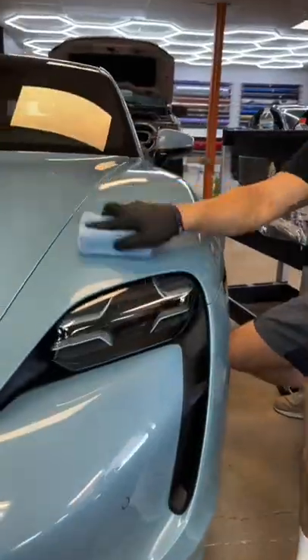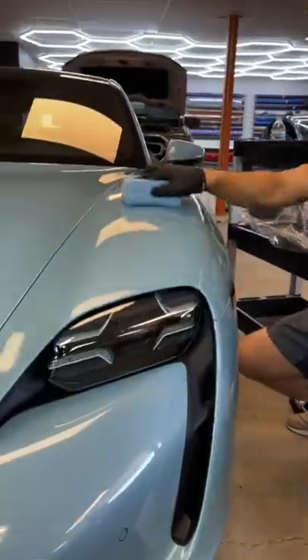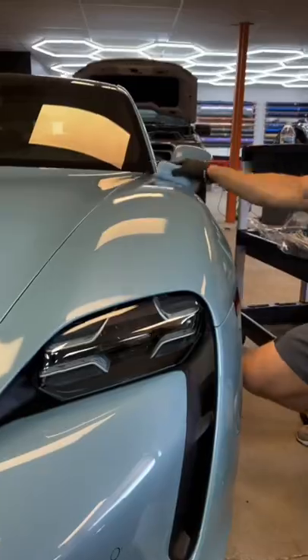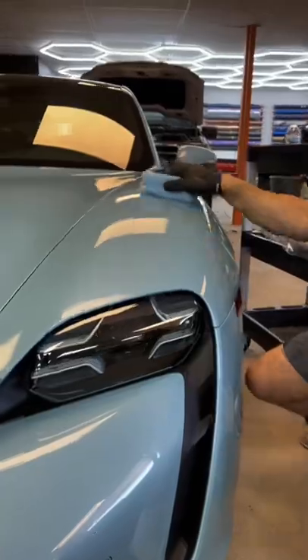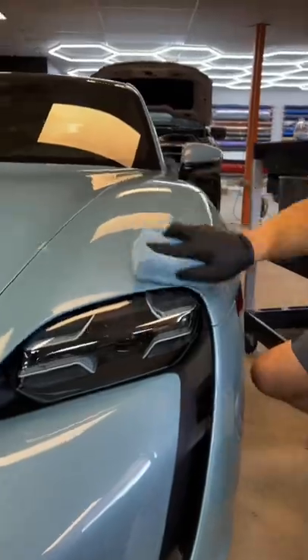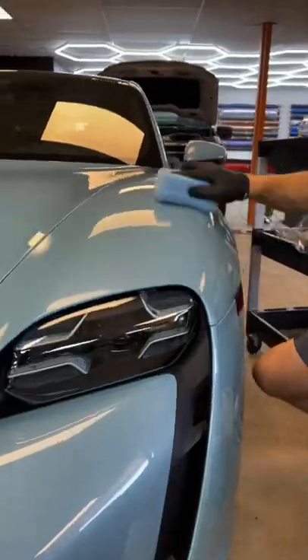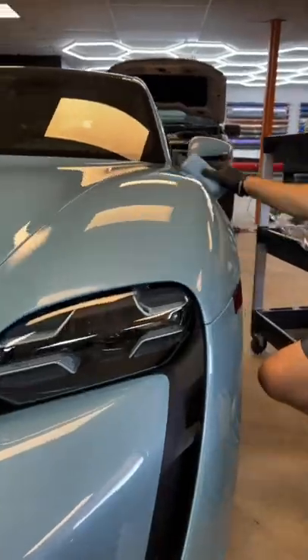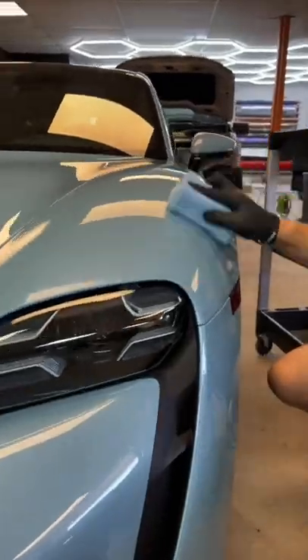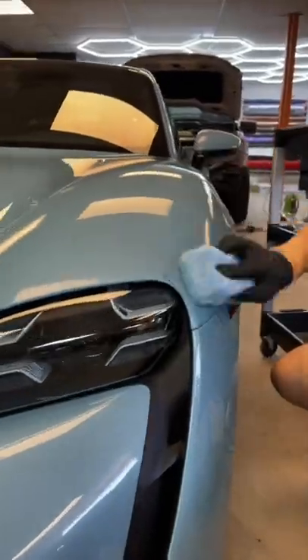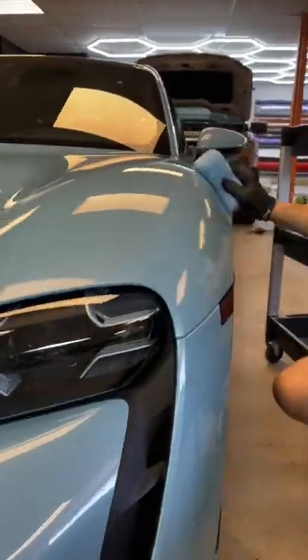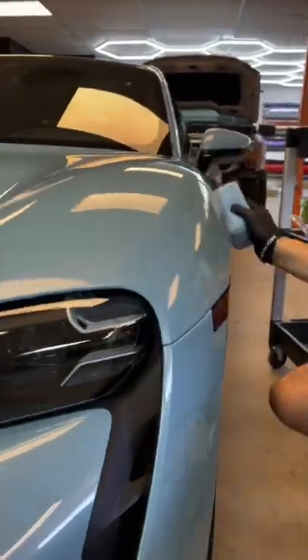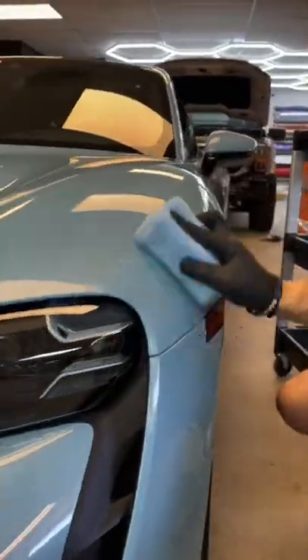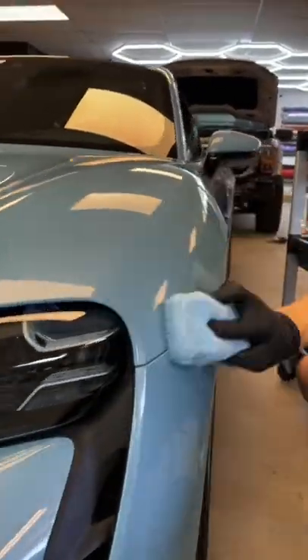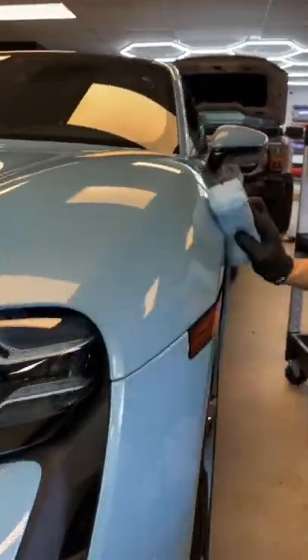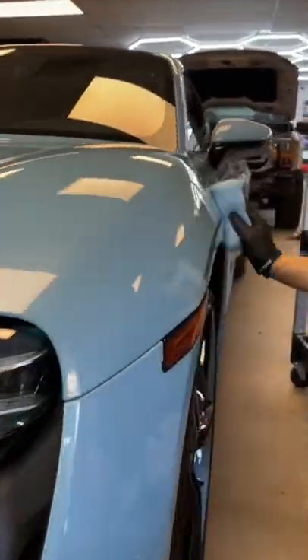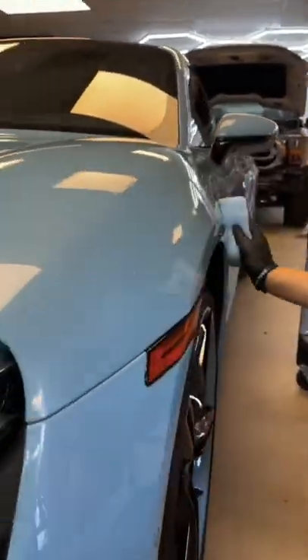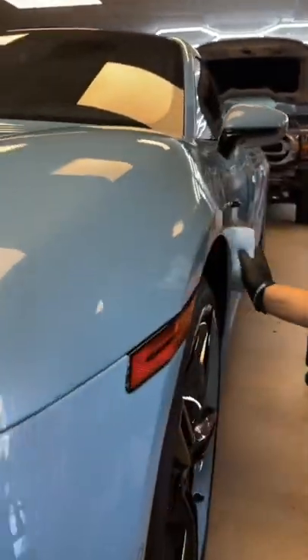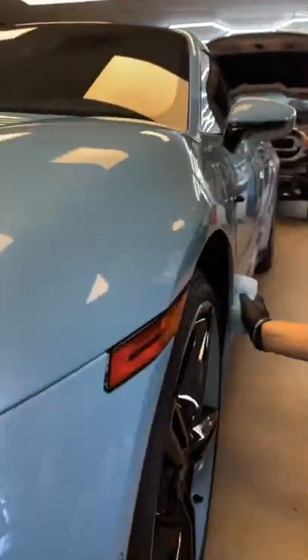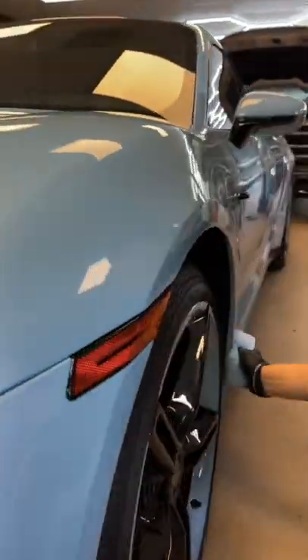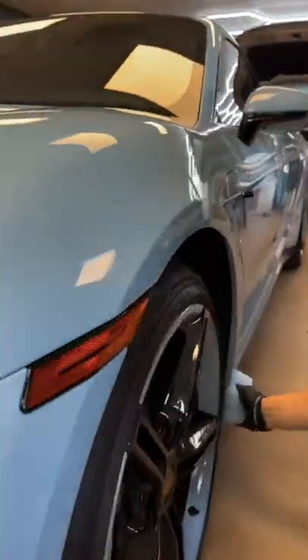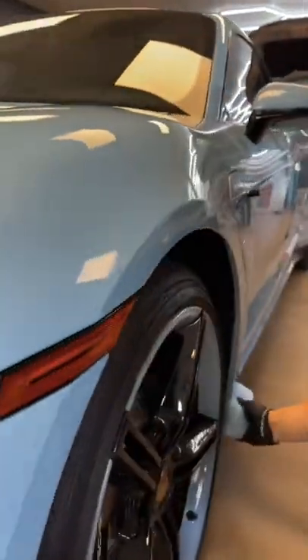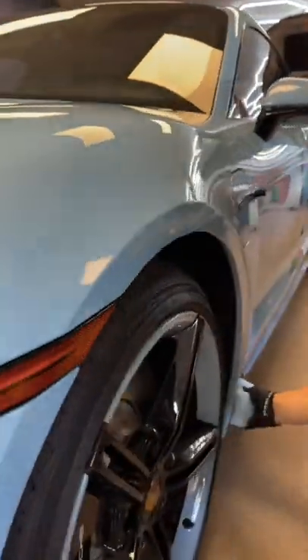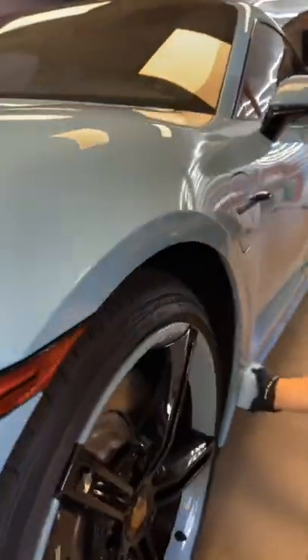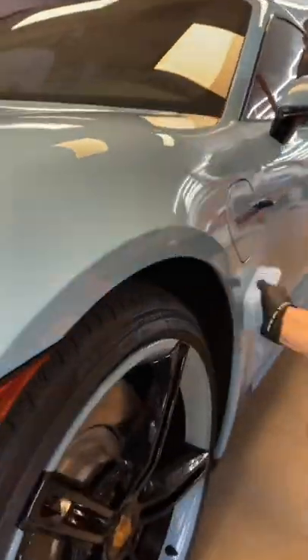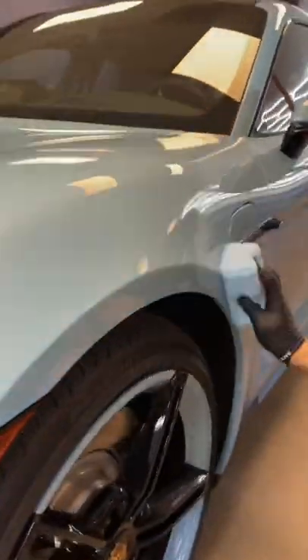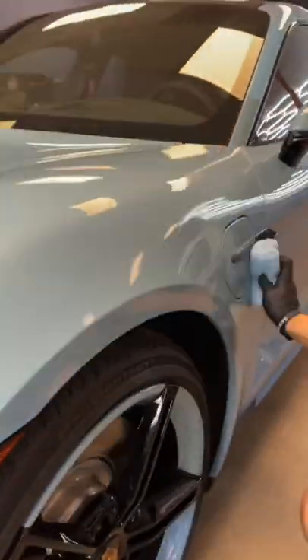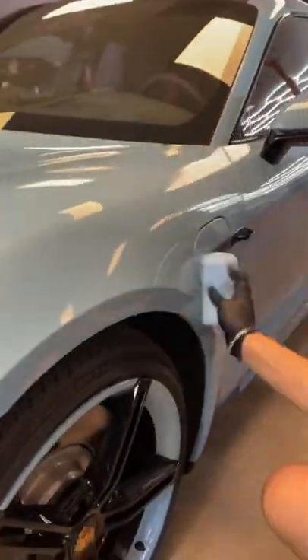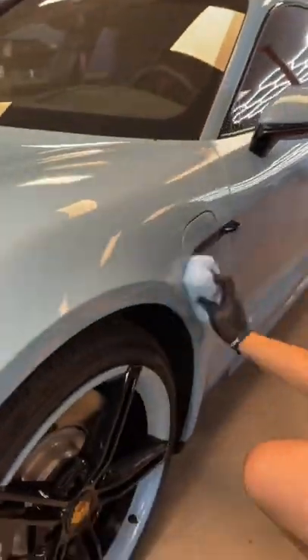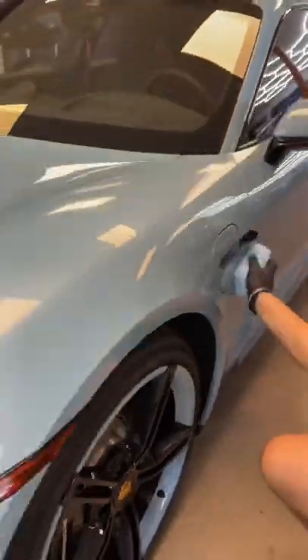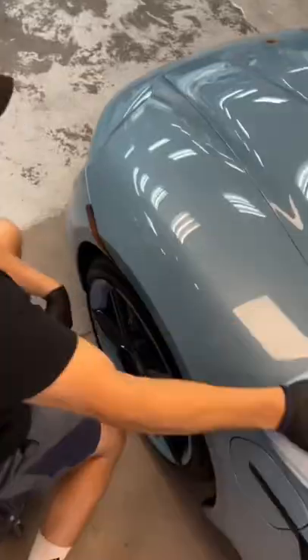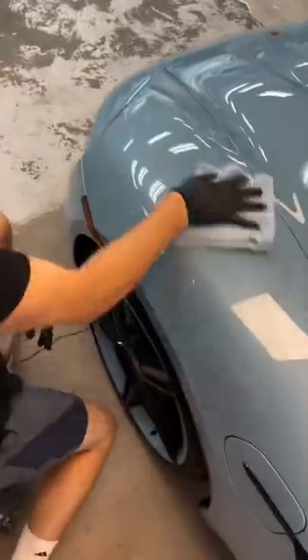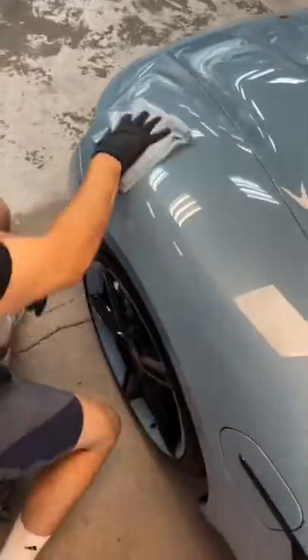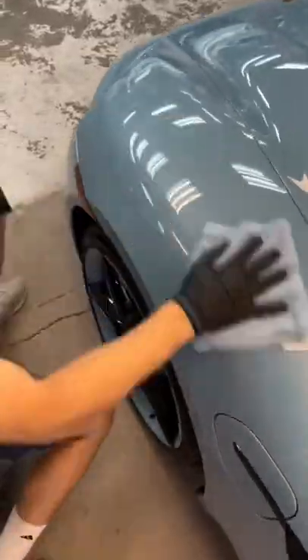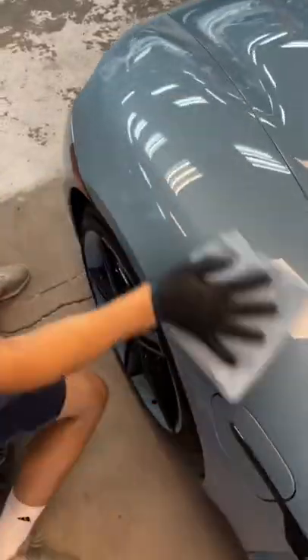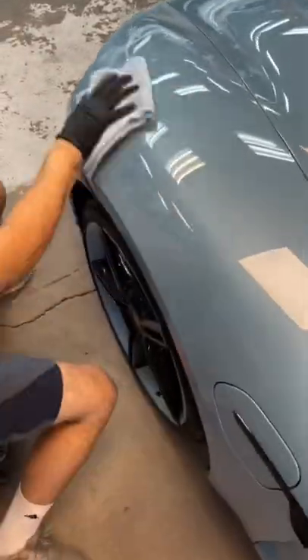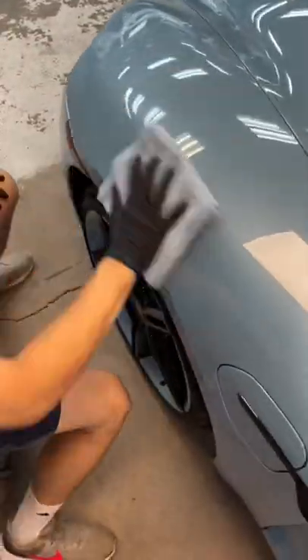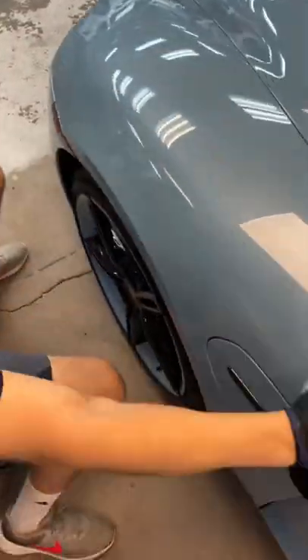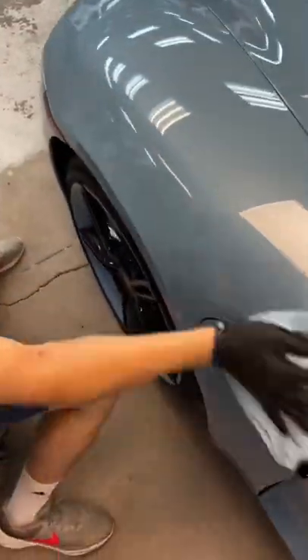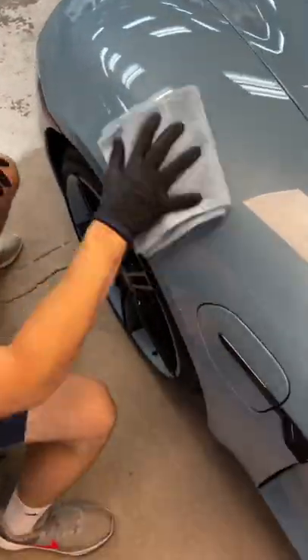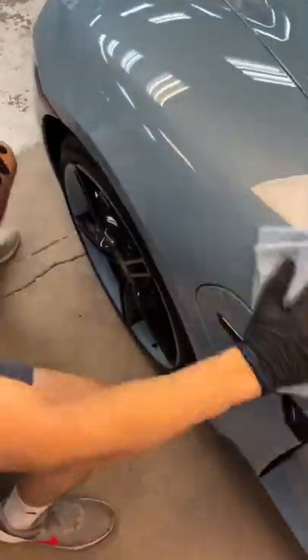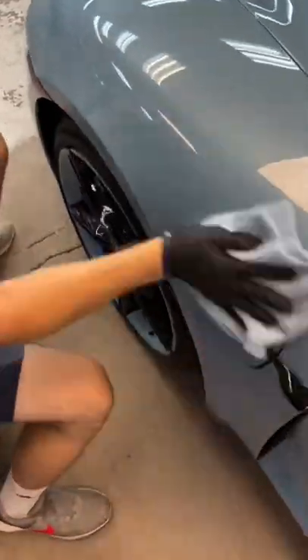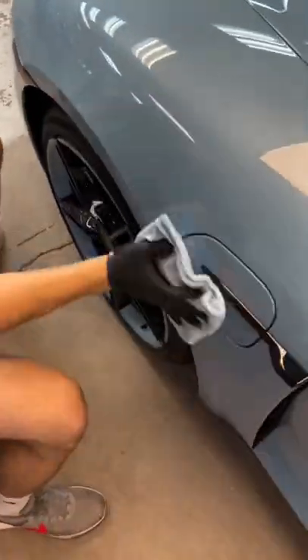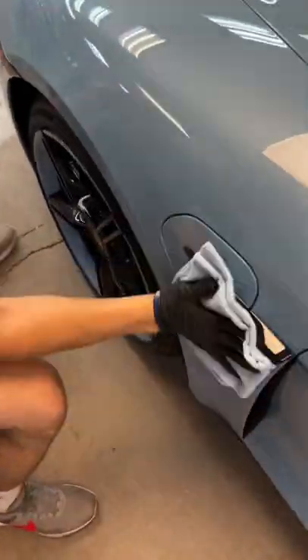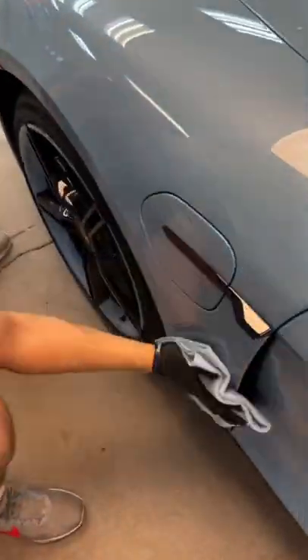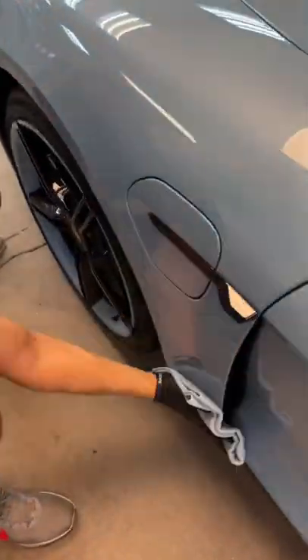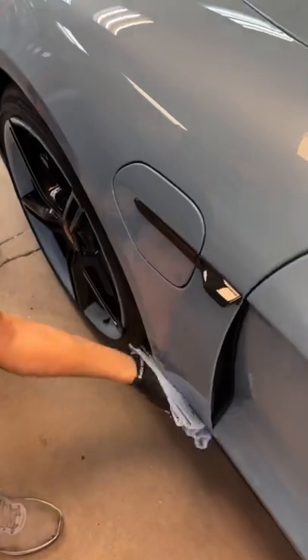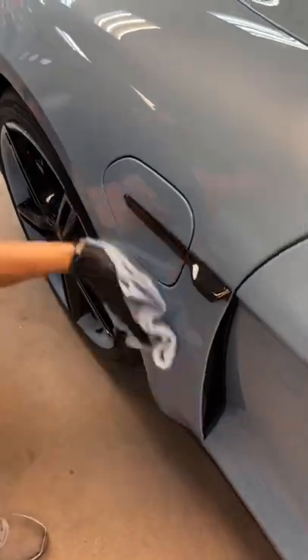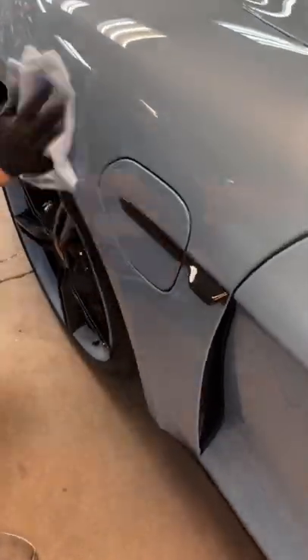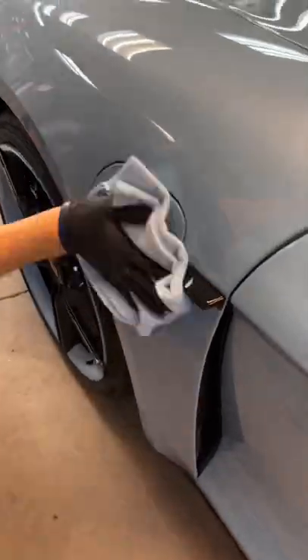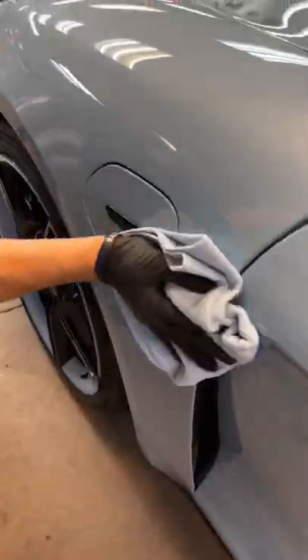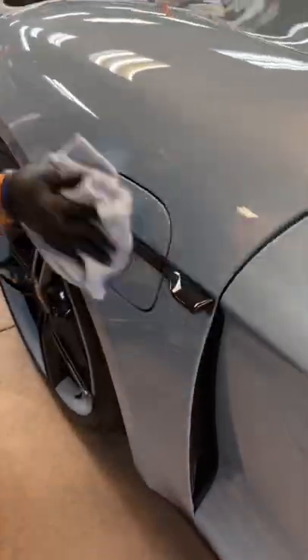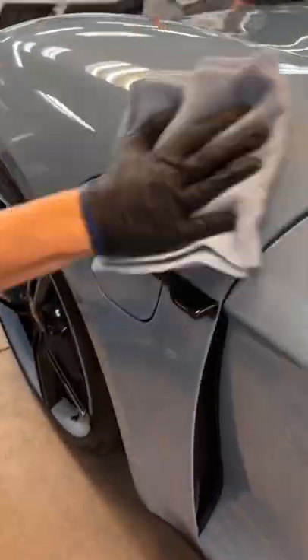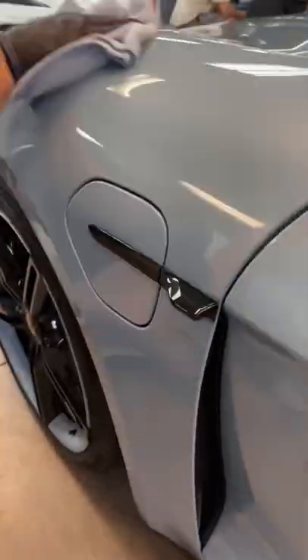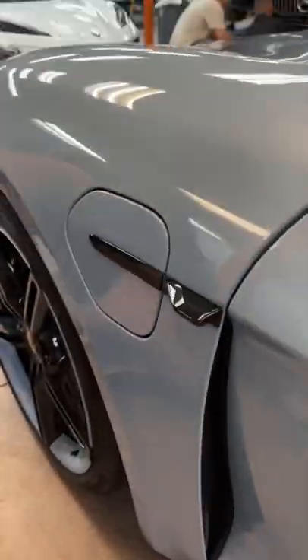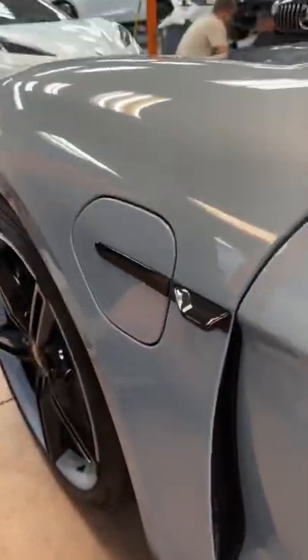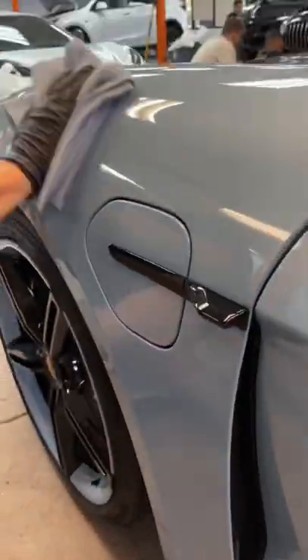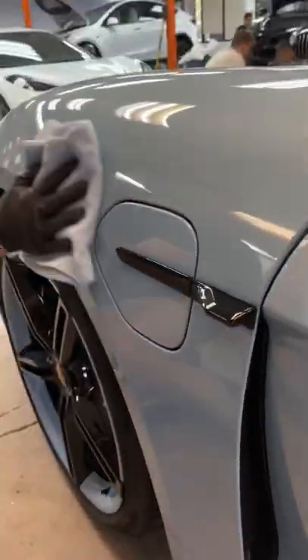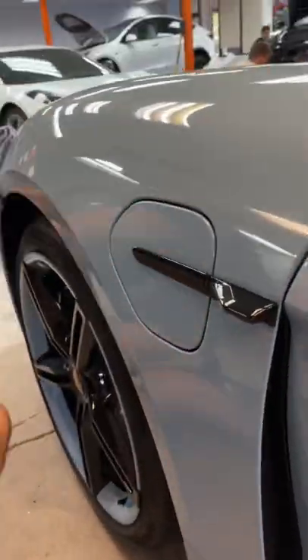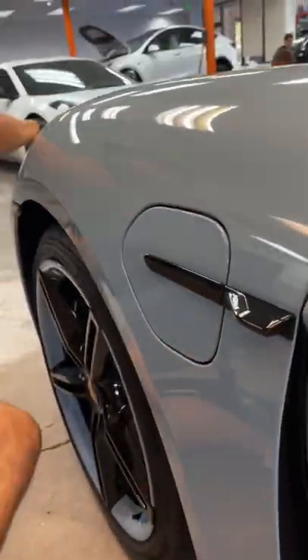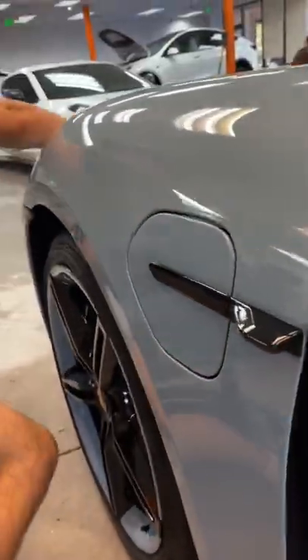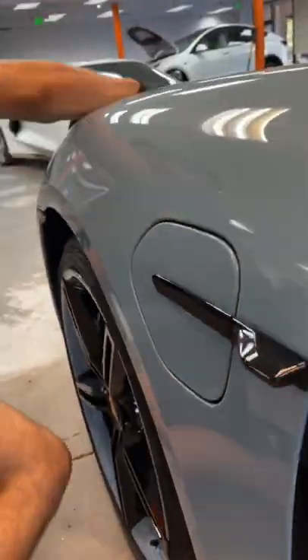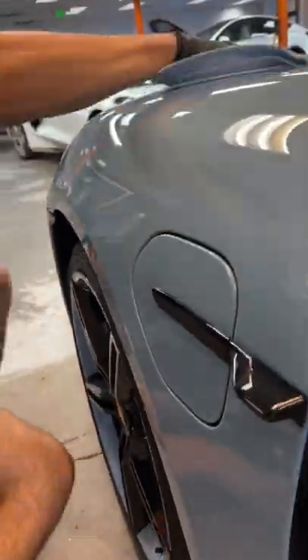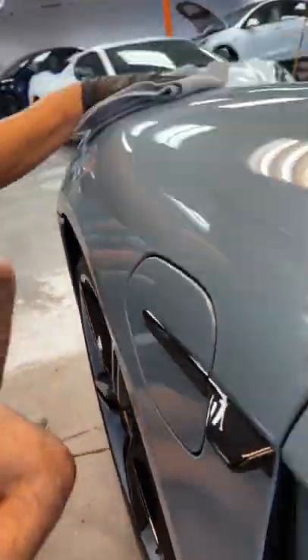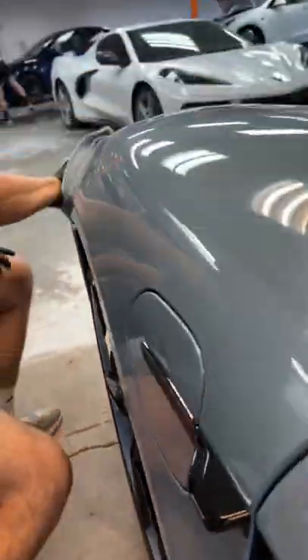After the ceramic is applied, you then want to wait about 30 seconds to a minute for the ceramic coating to flash, and then you're going to use two towels.